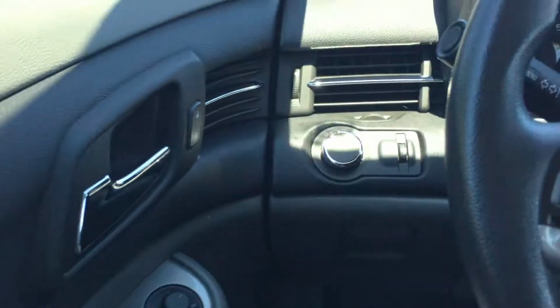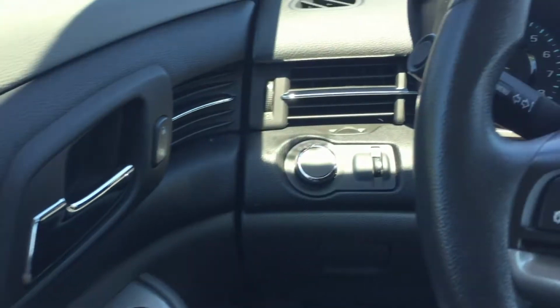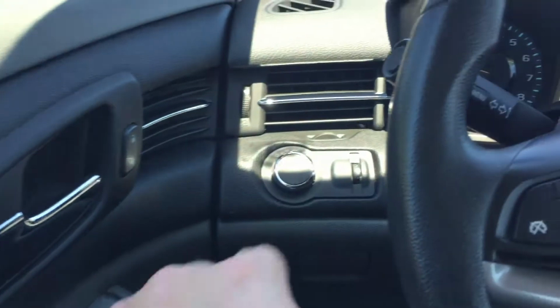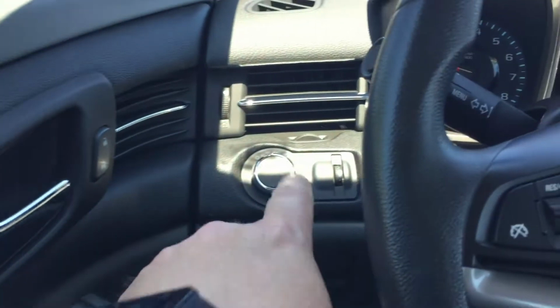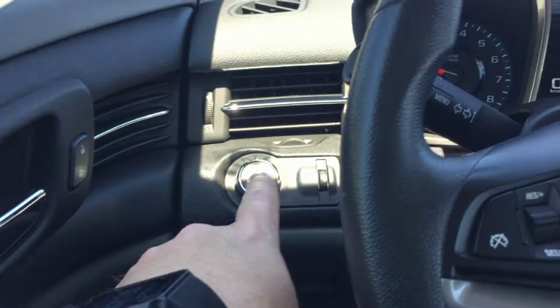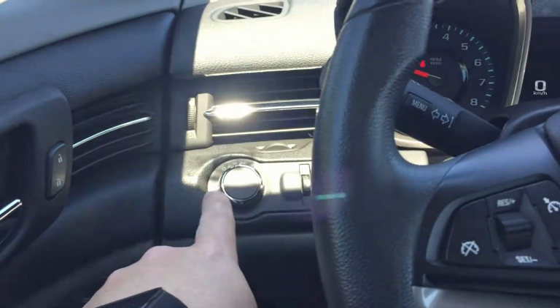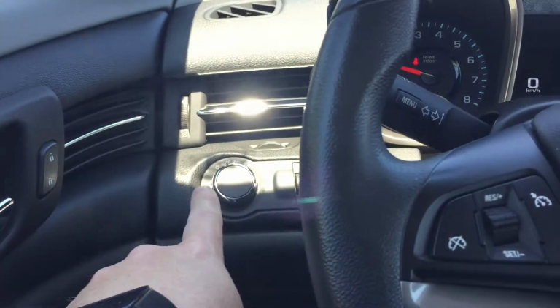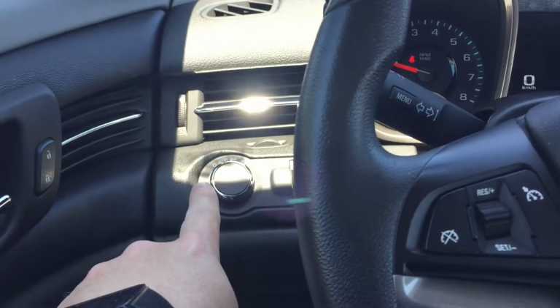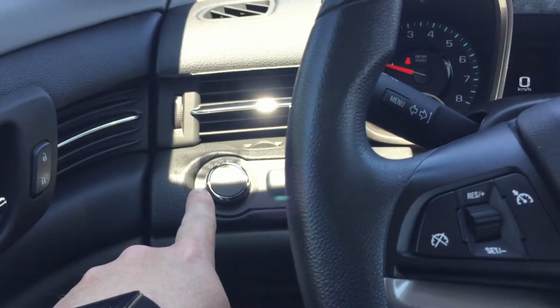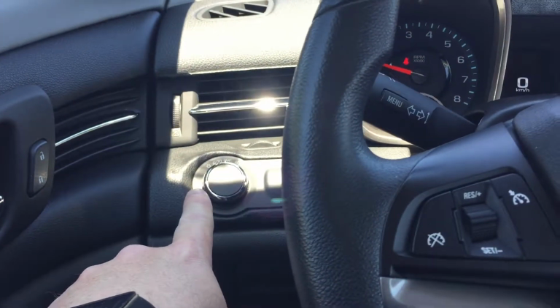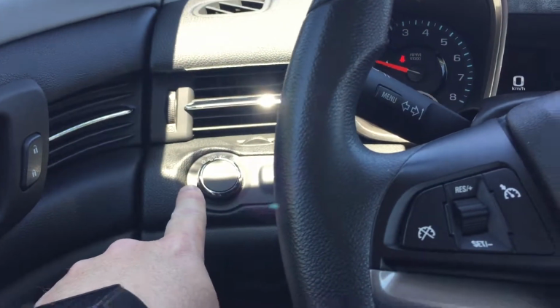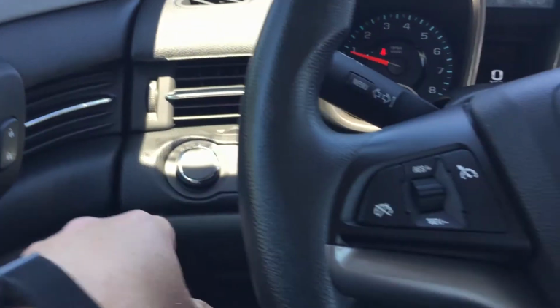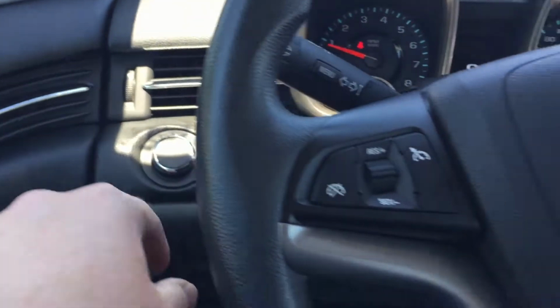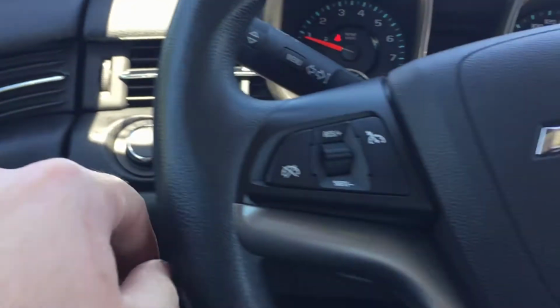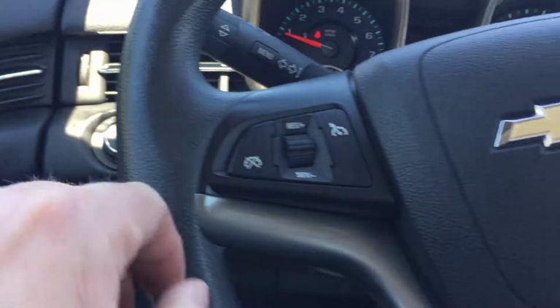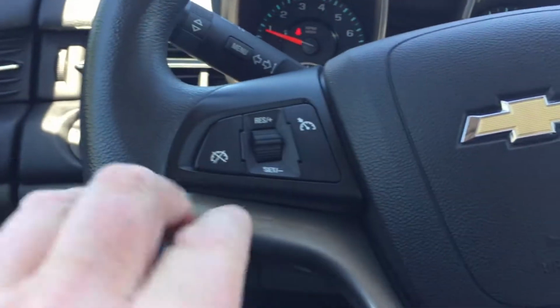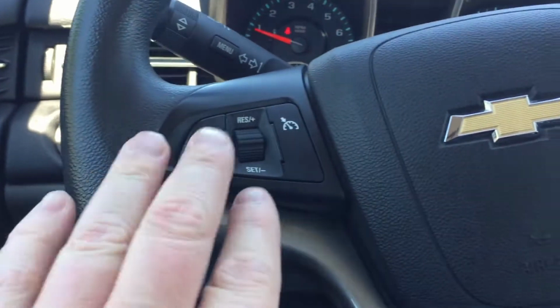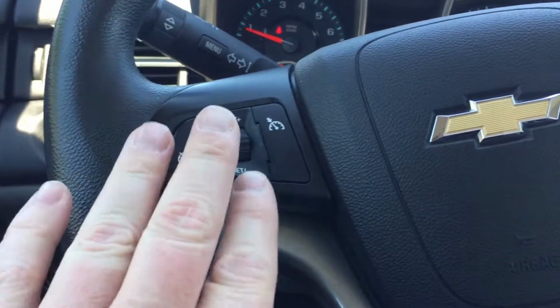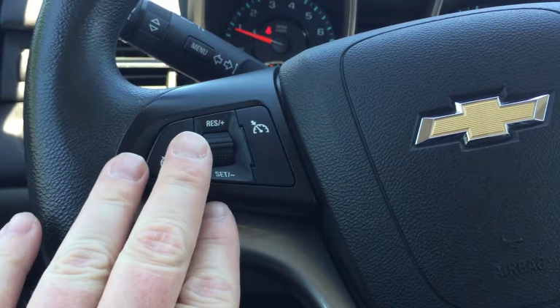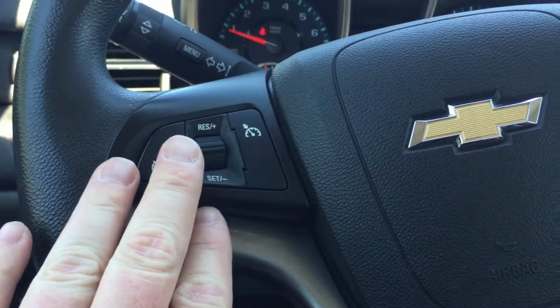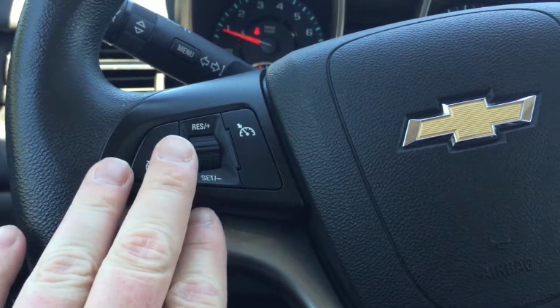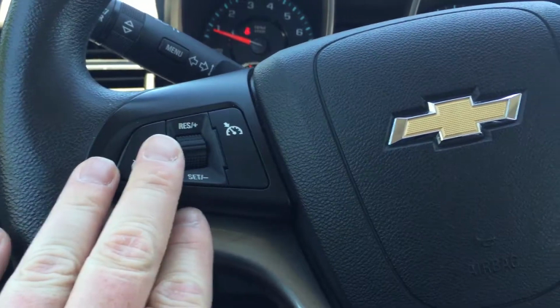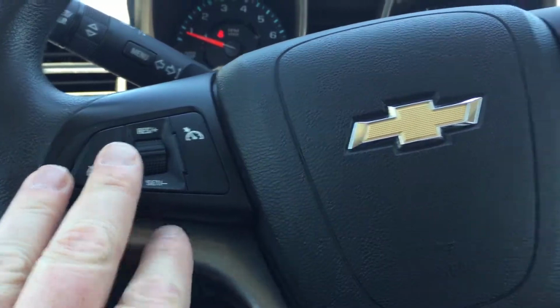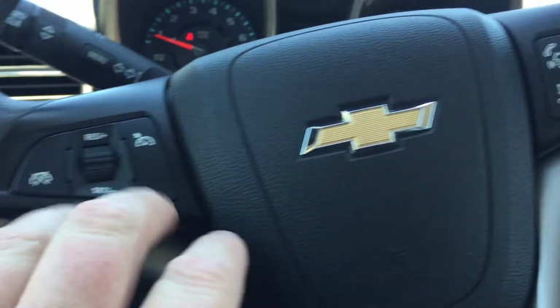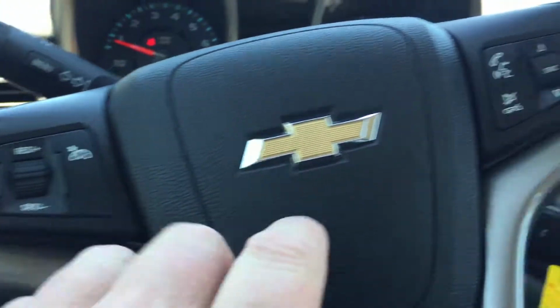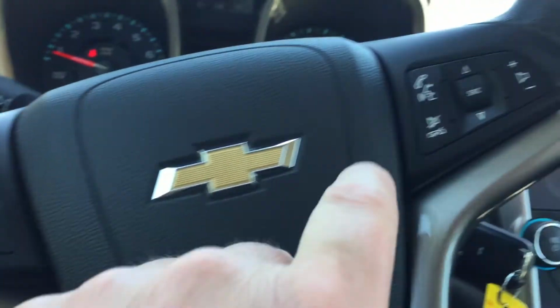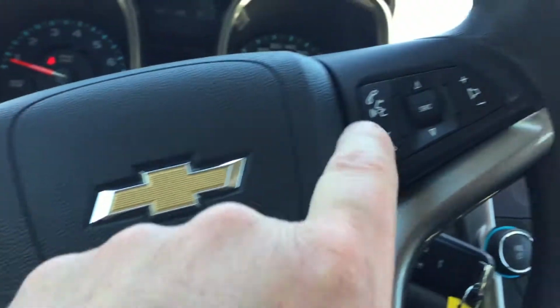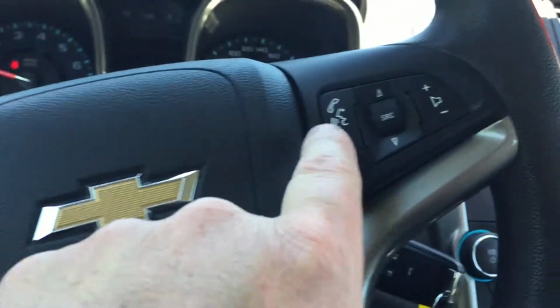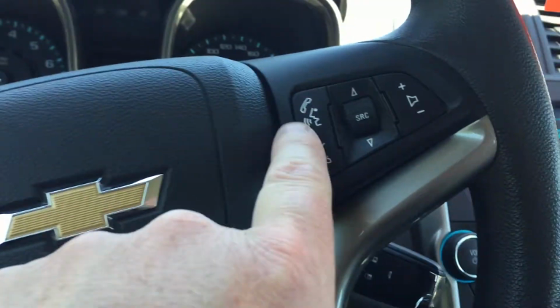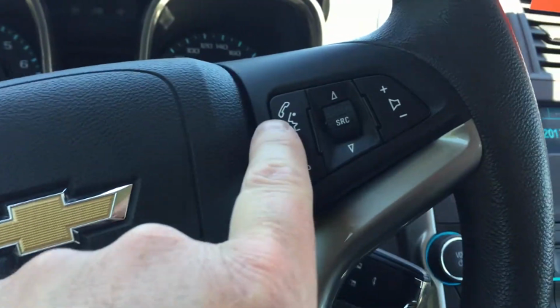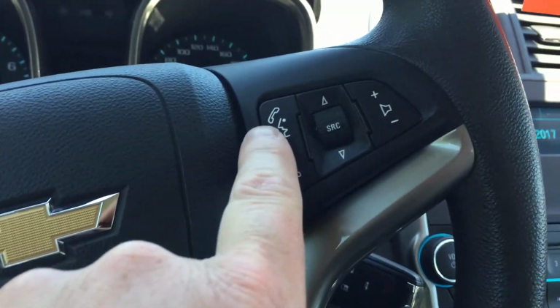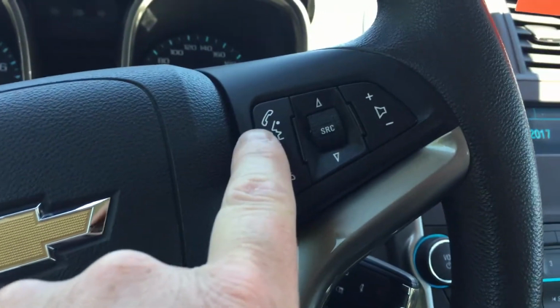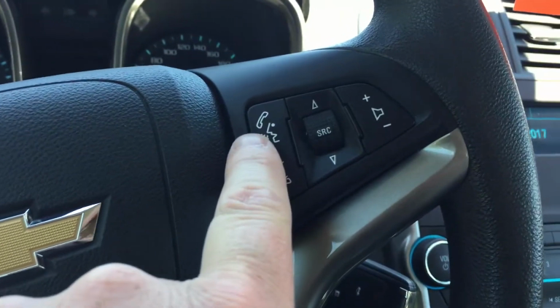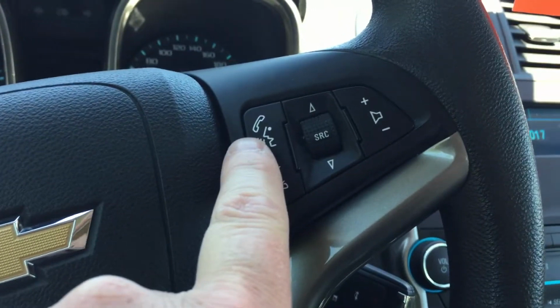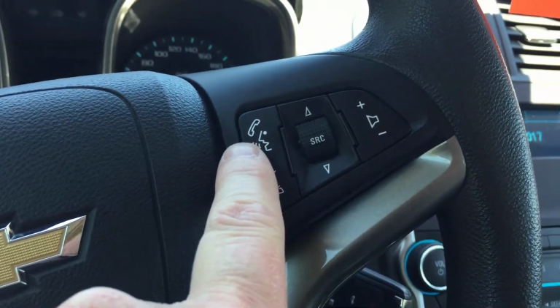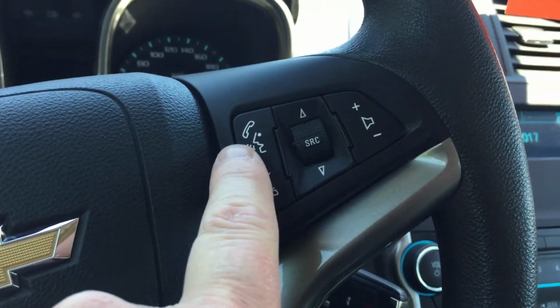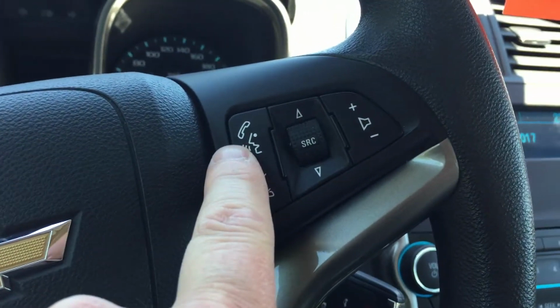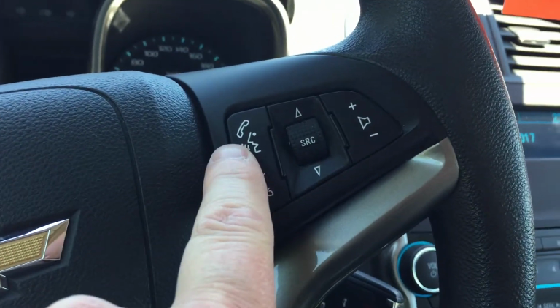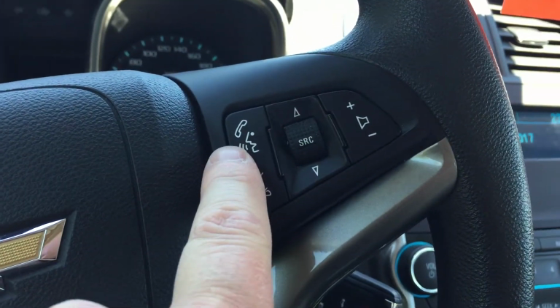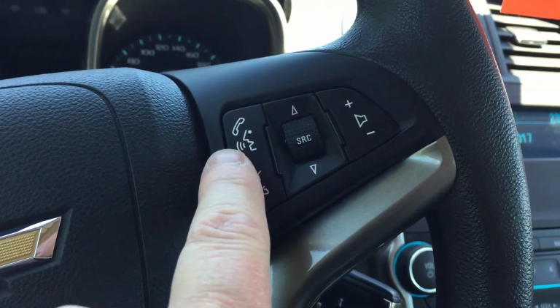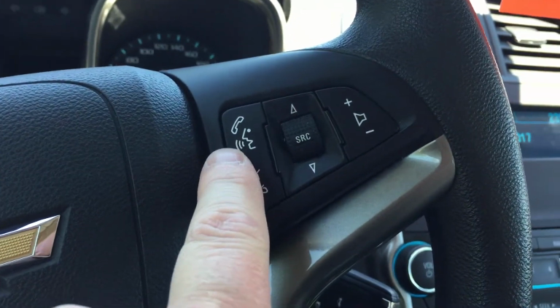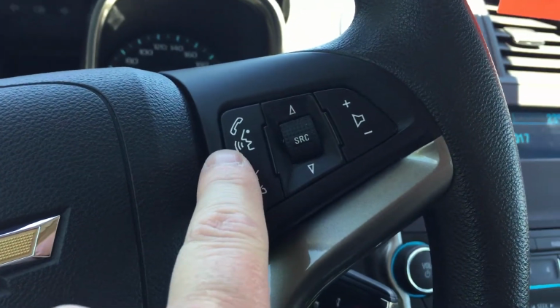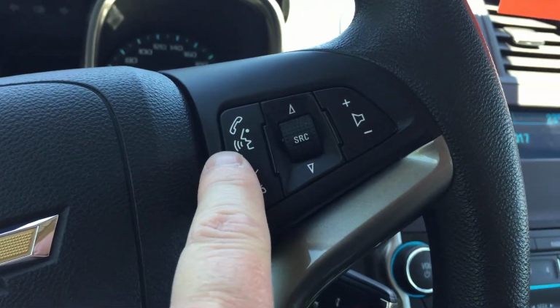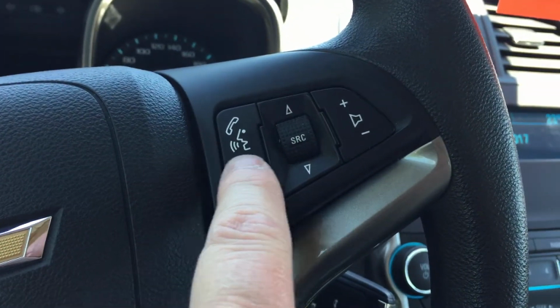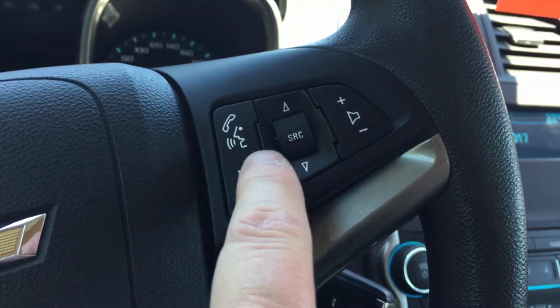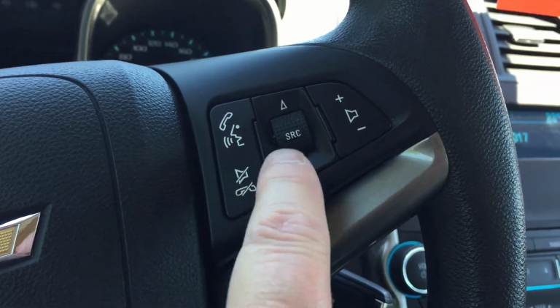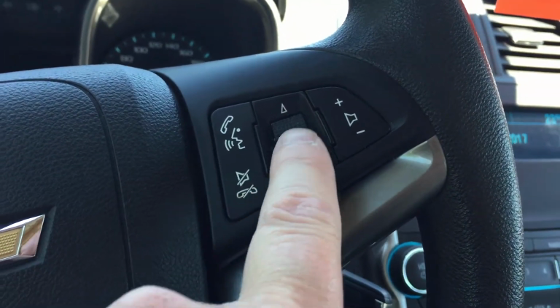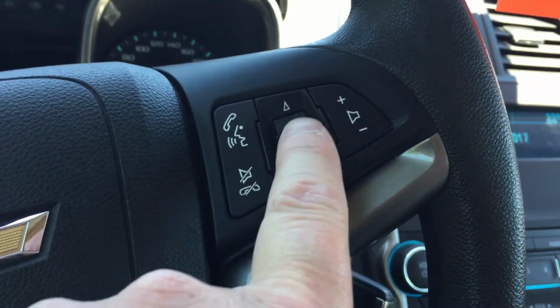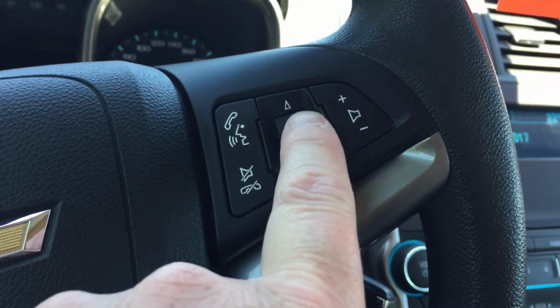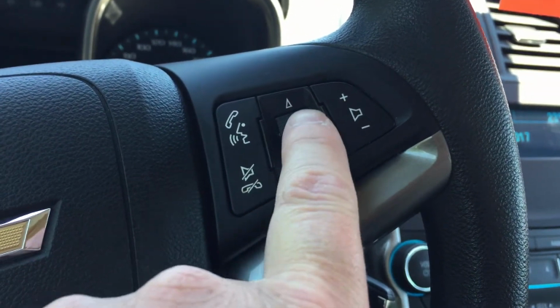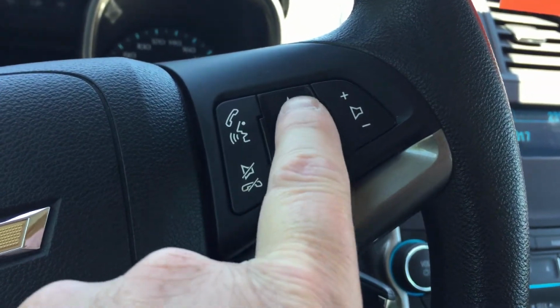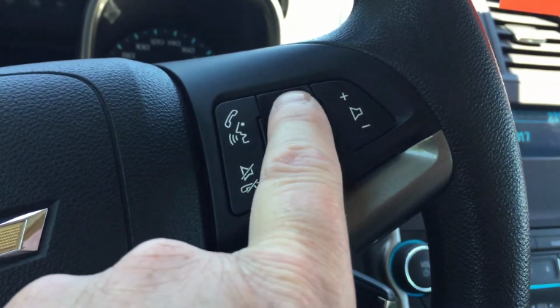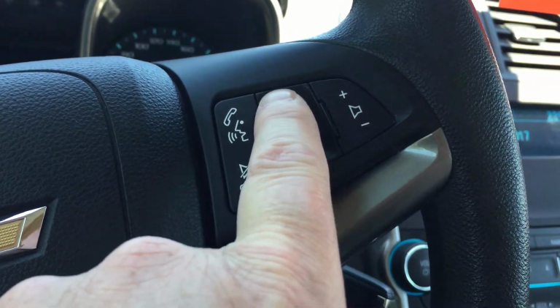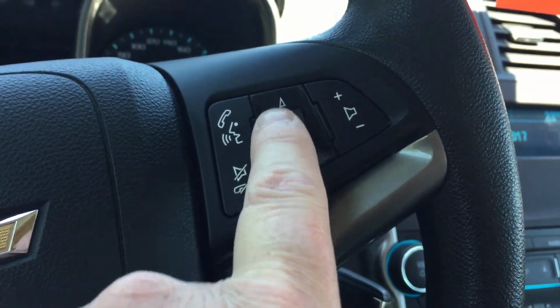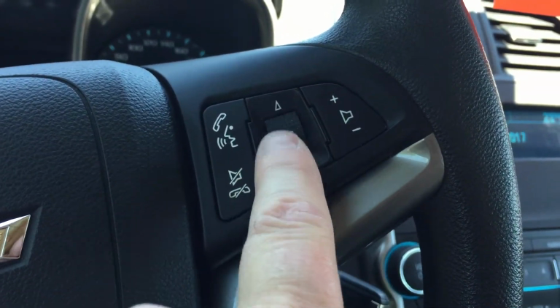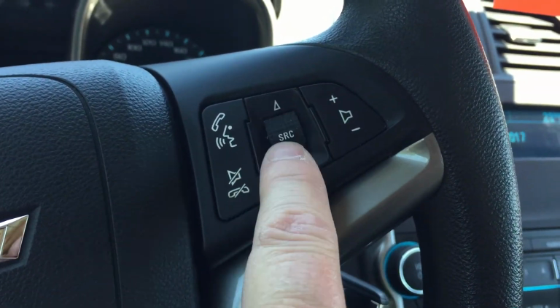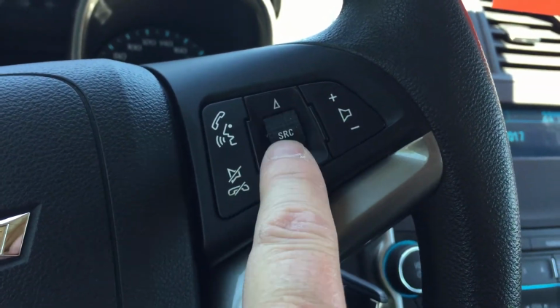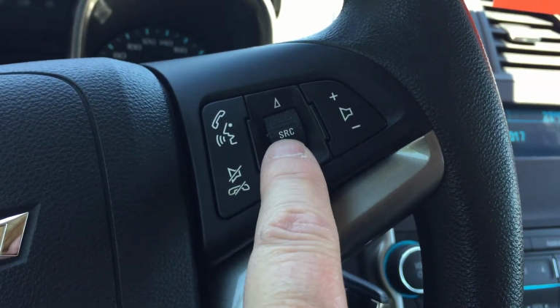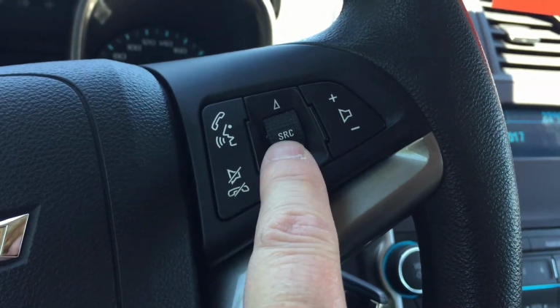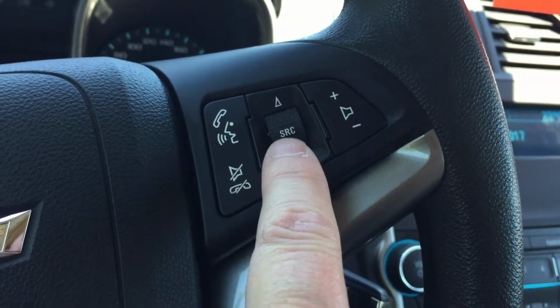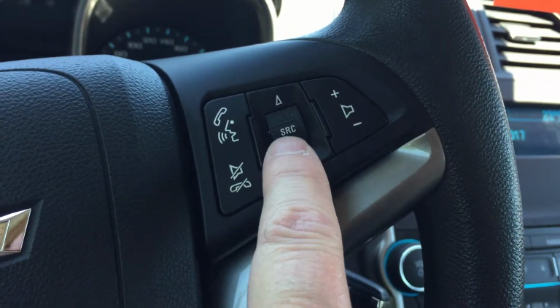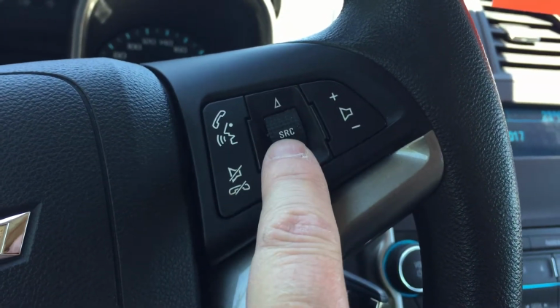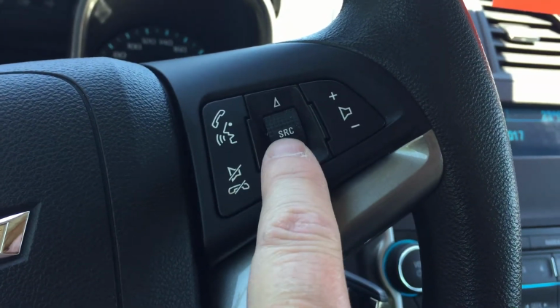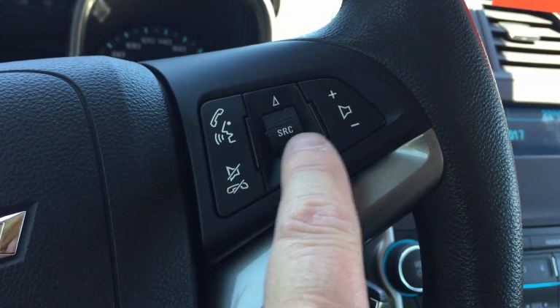You have your lighting, cruise control, Bluetooth, hands-free communication, and tools to navigate through your sound system.